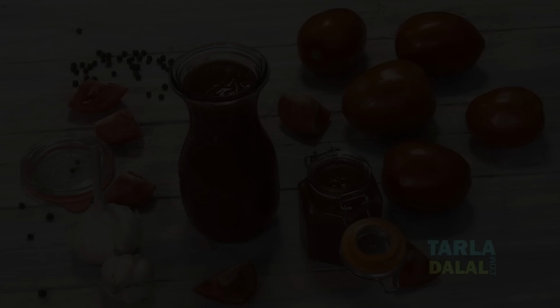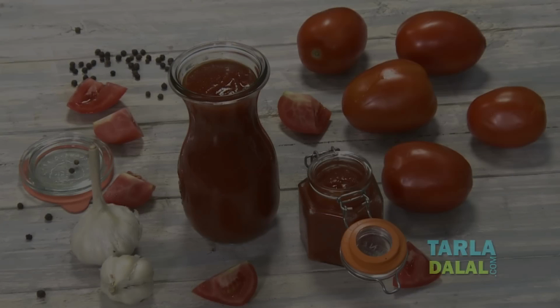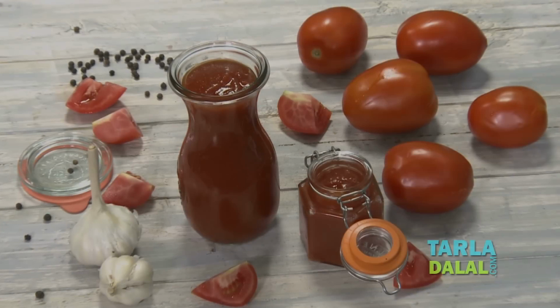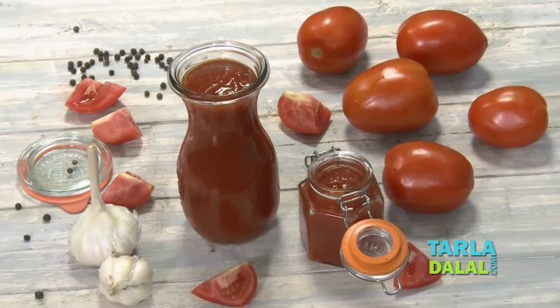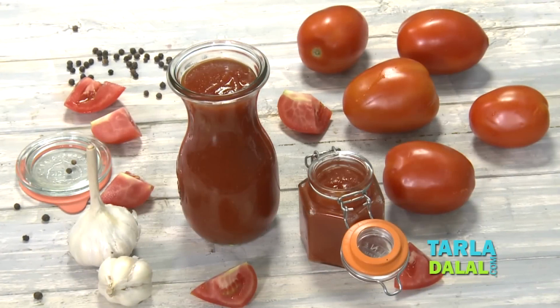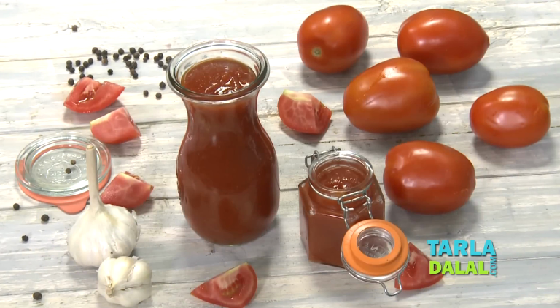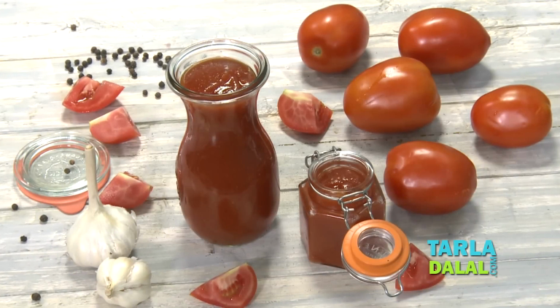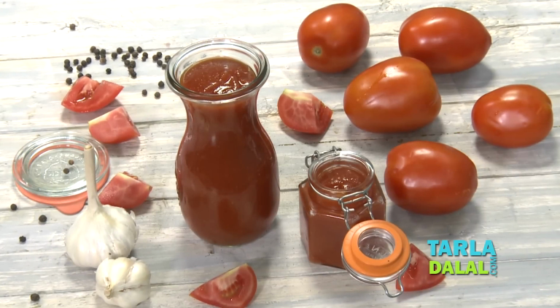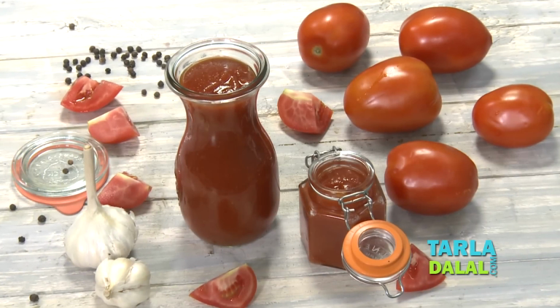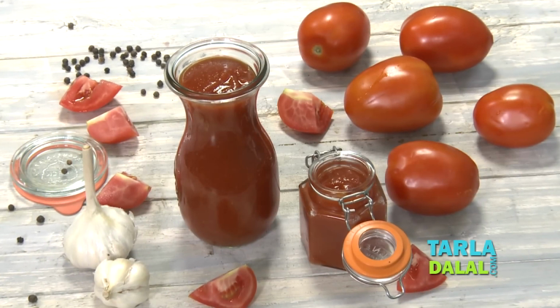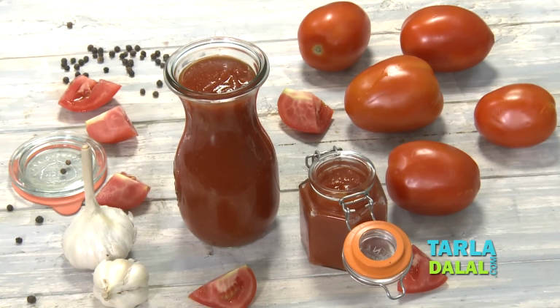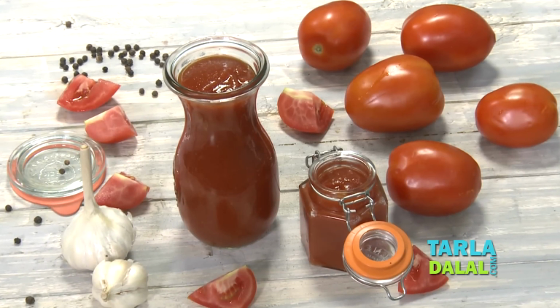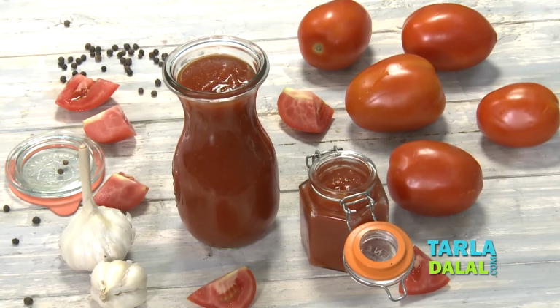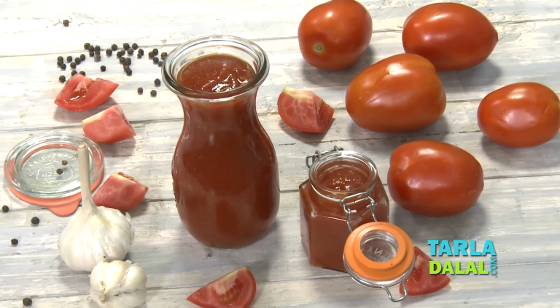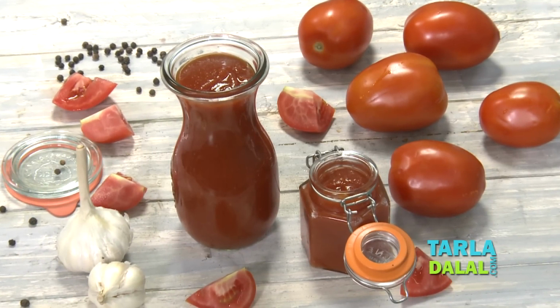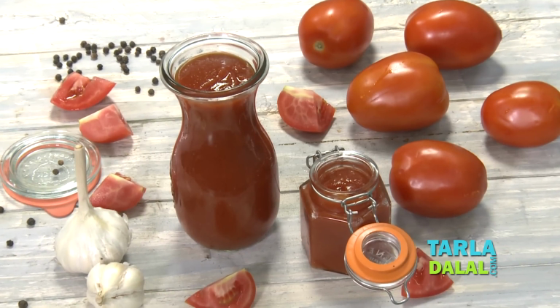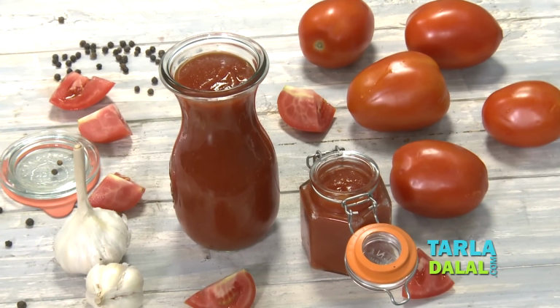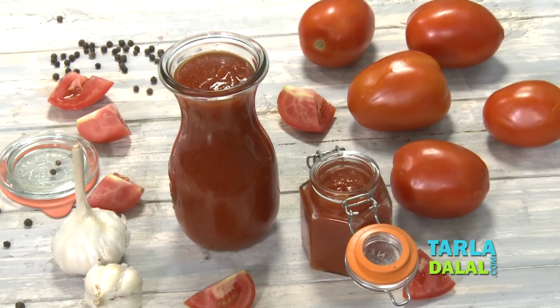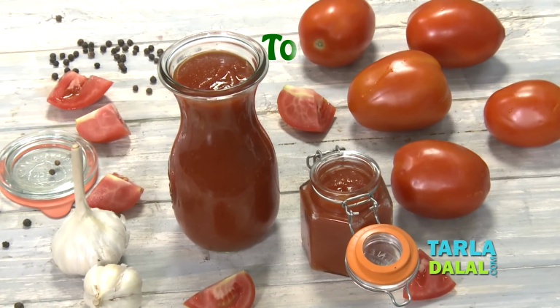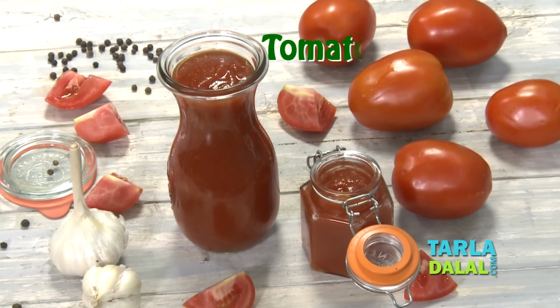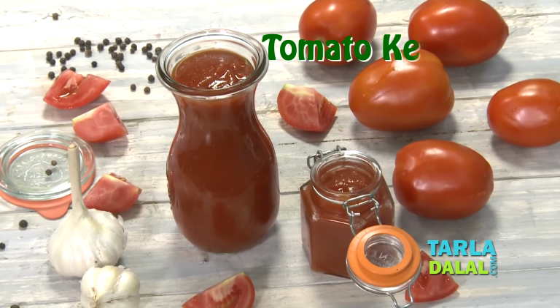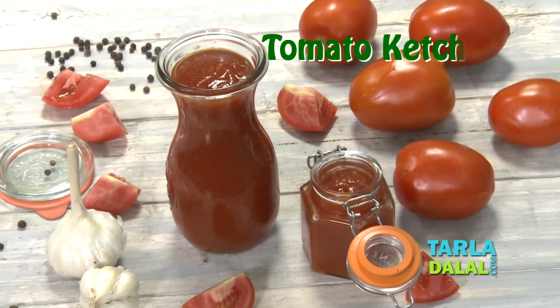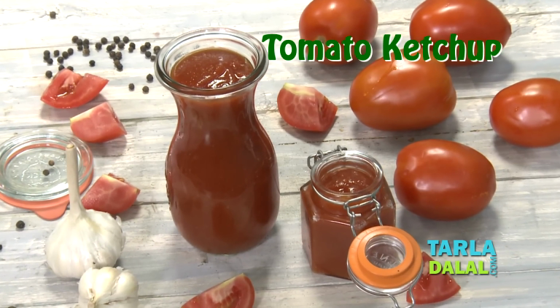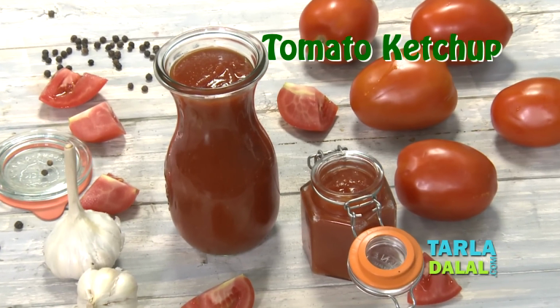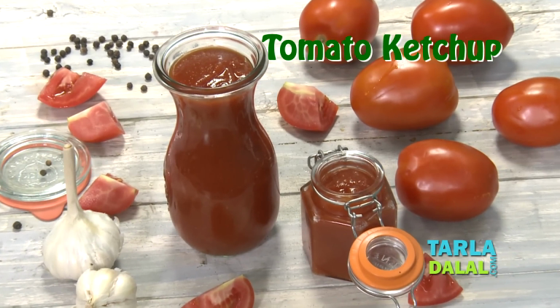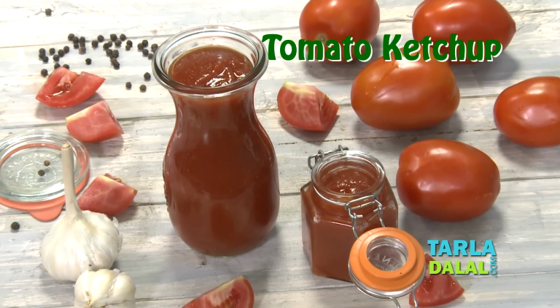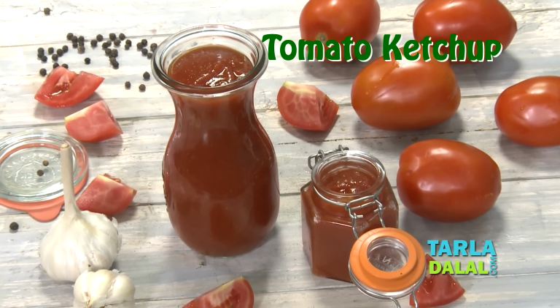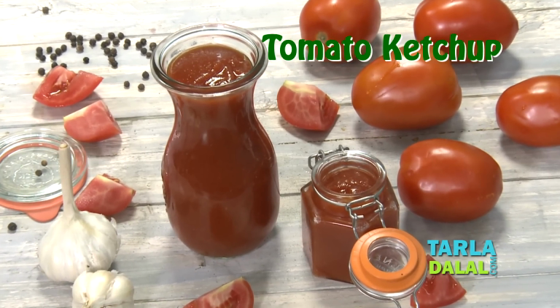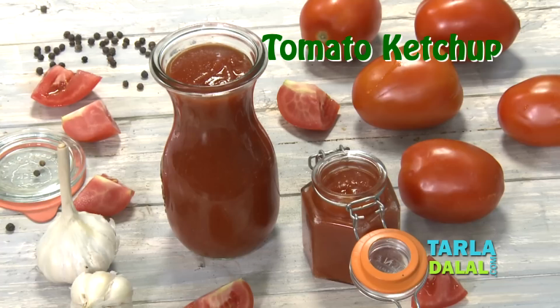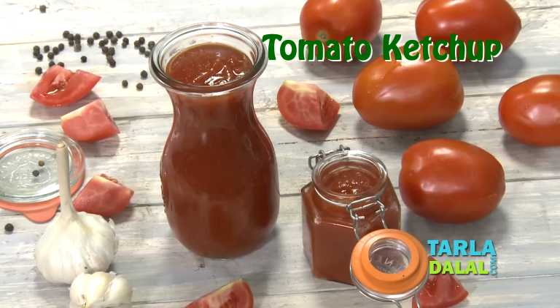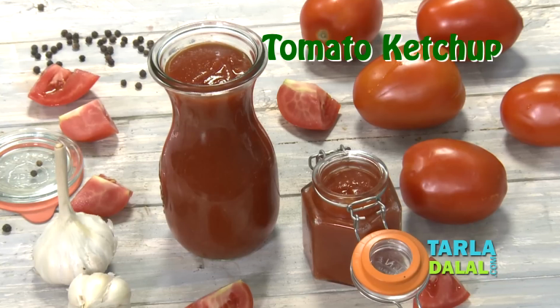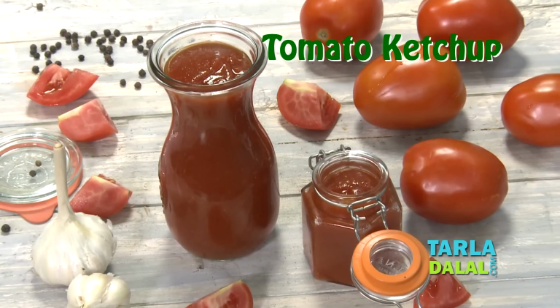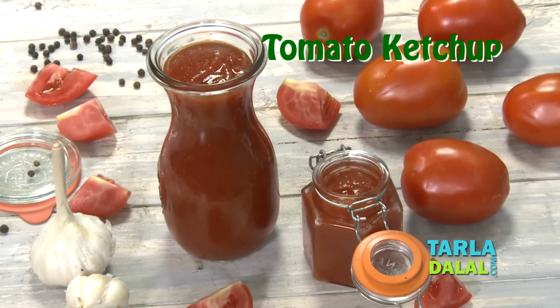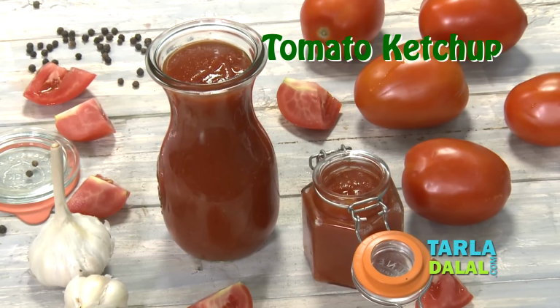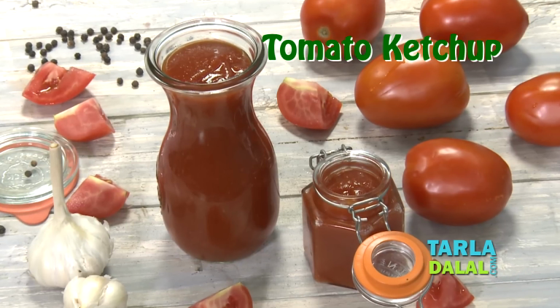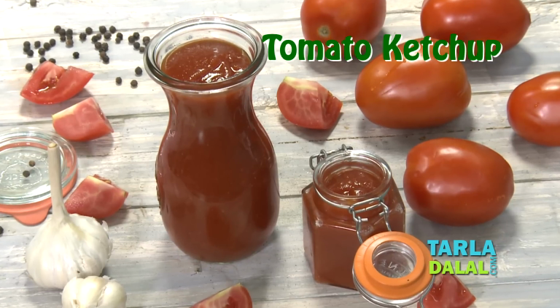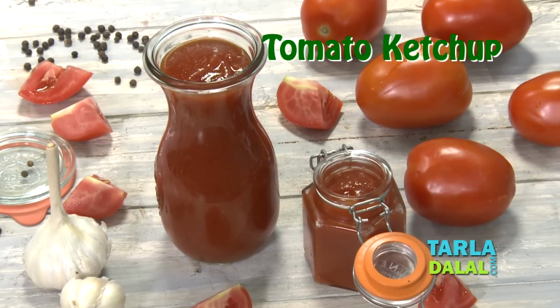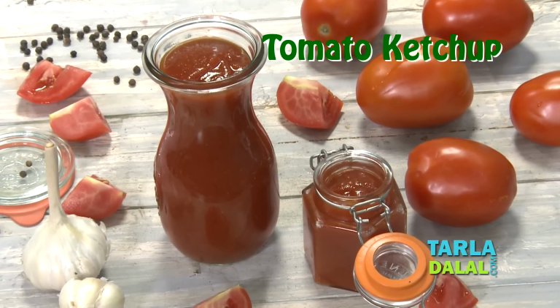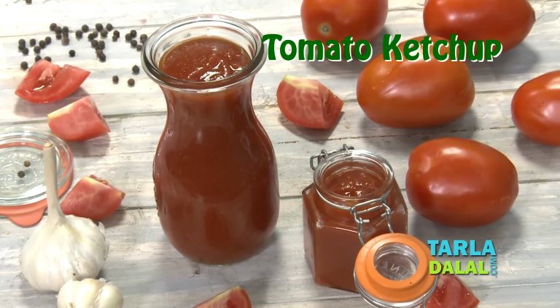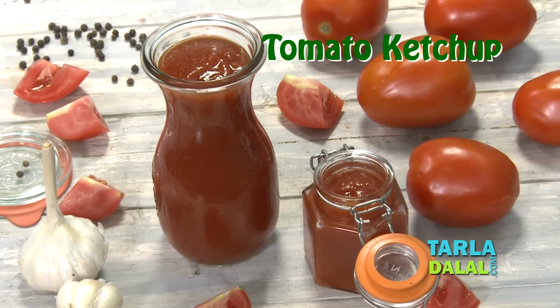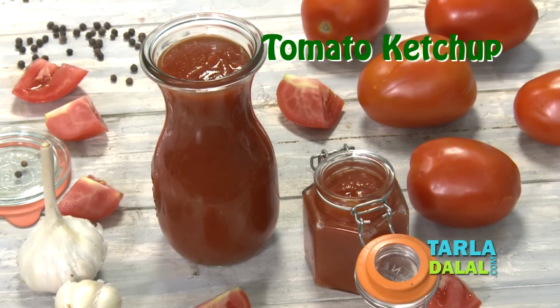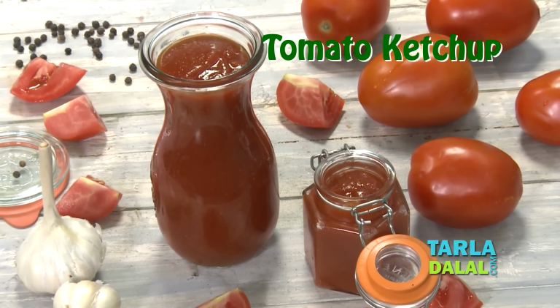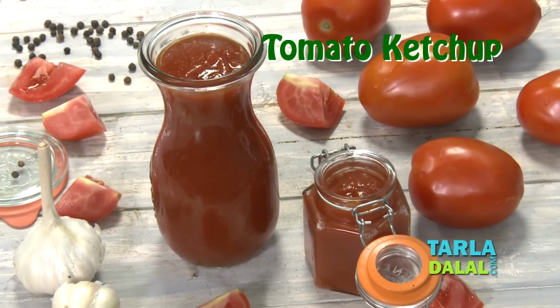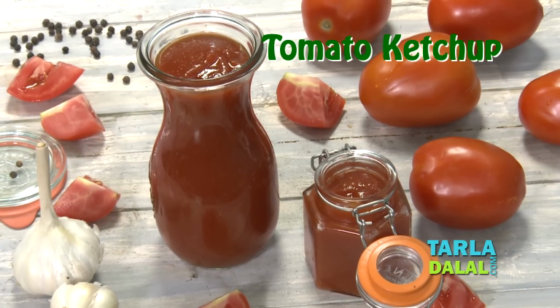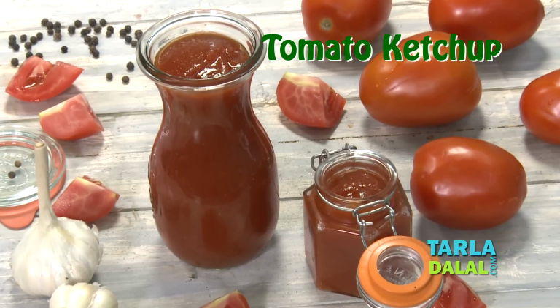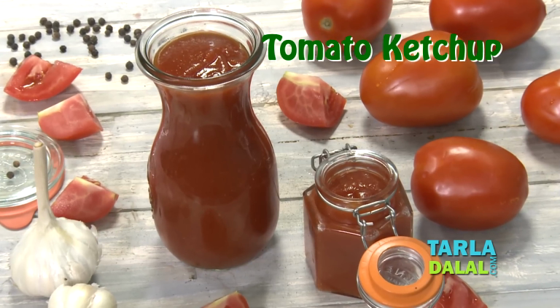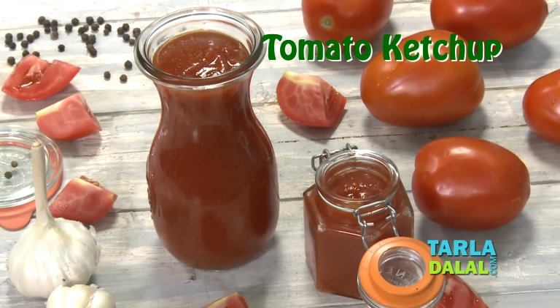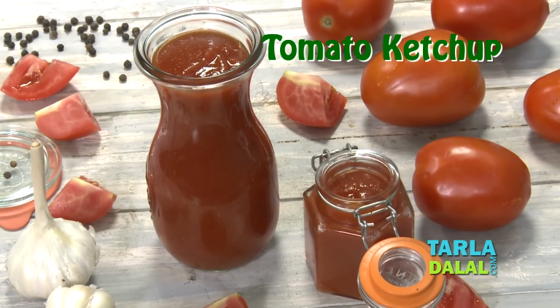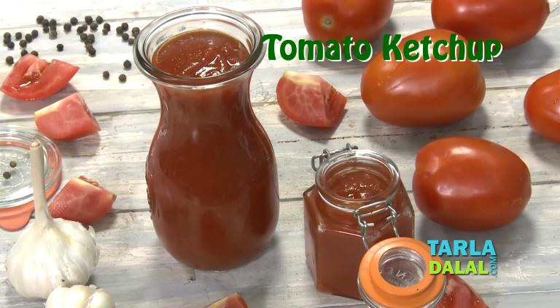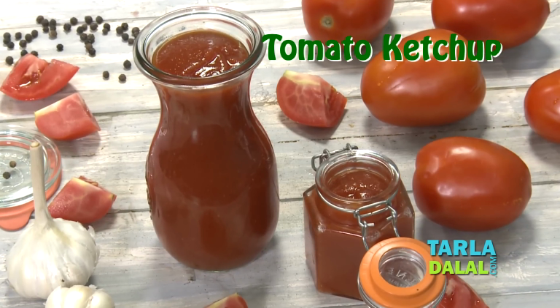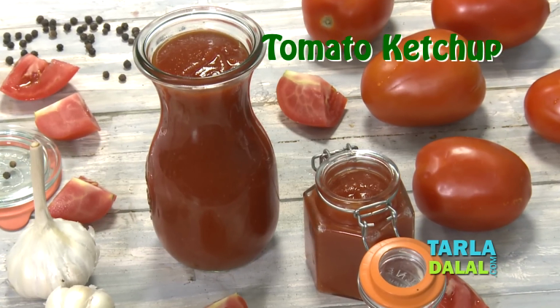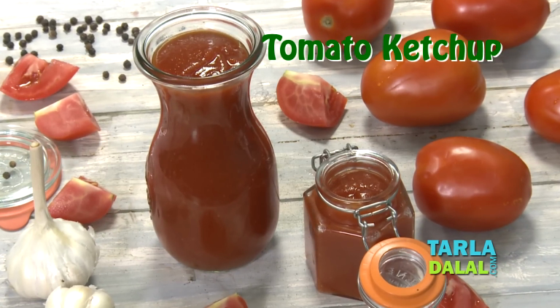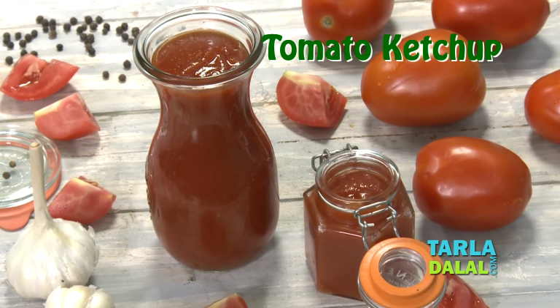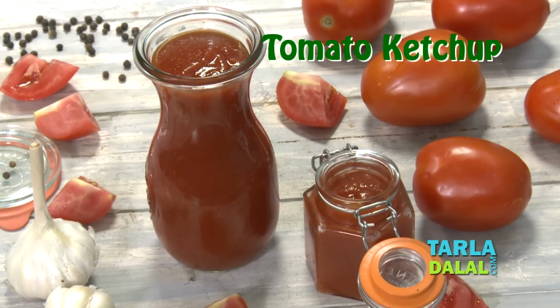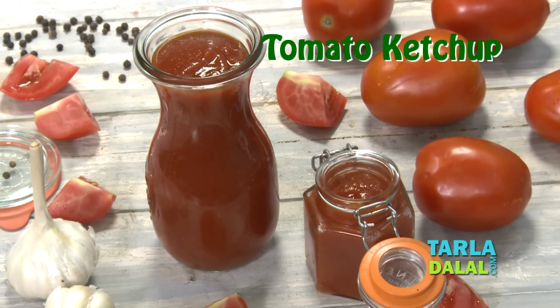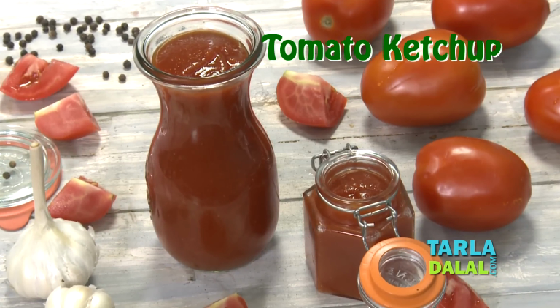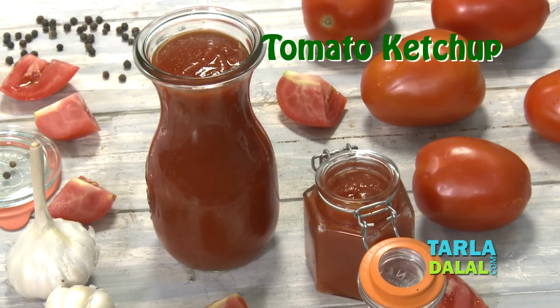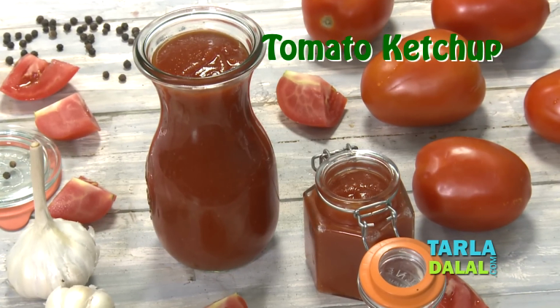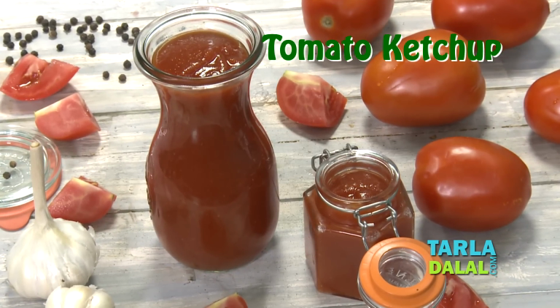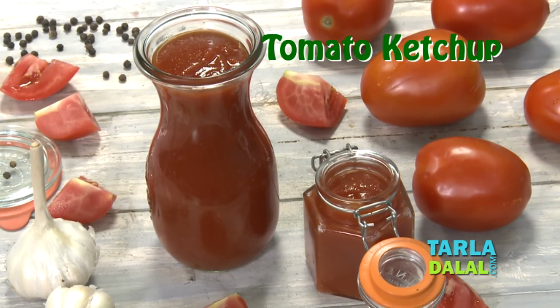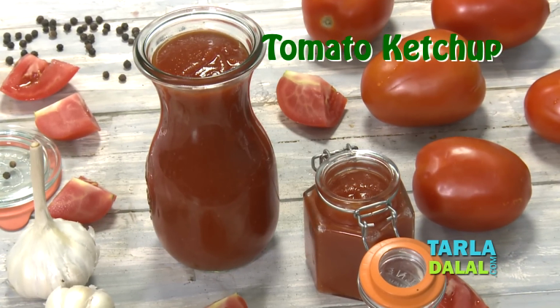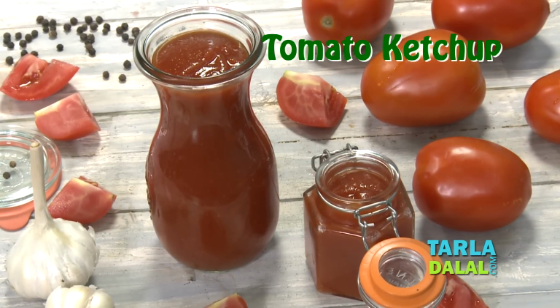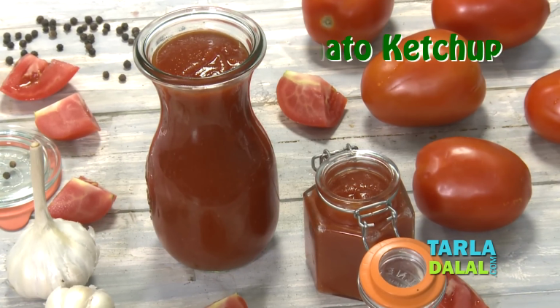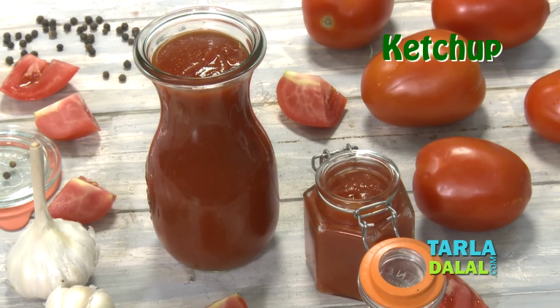Hello everyone, welcome to Talalal's Kitchen. I'm Chef Archana. Today, I'm going to show you how to make a perfect tomato ketchup recipe.